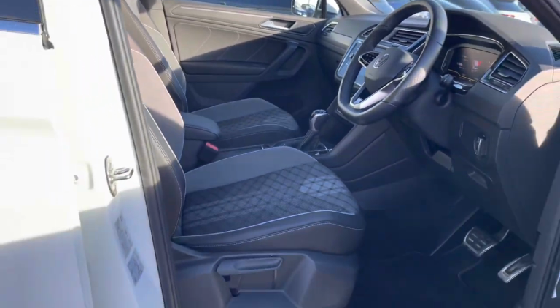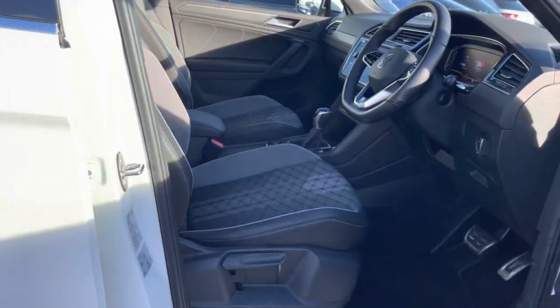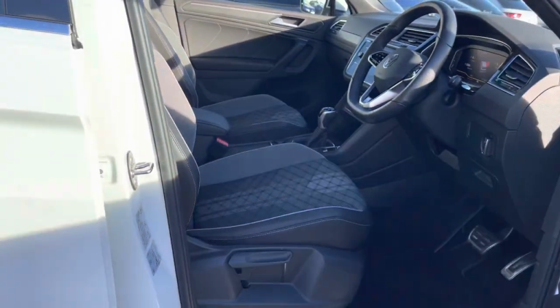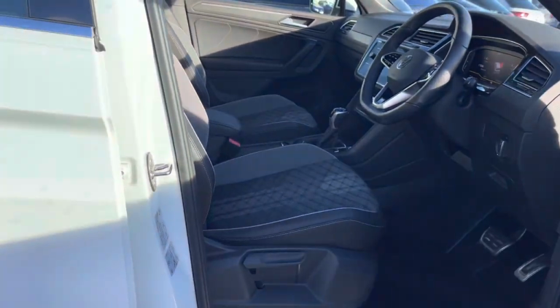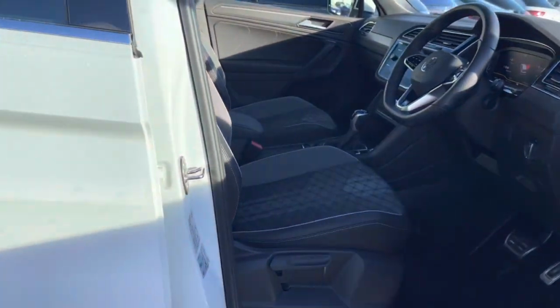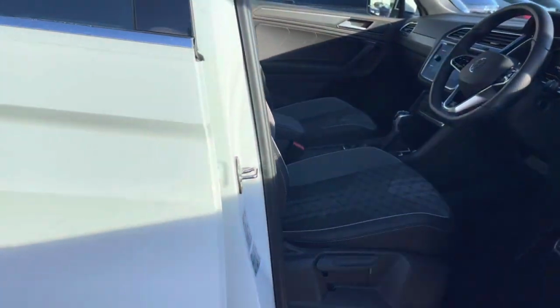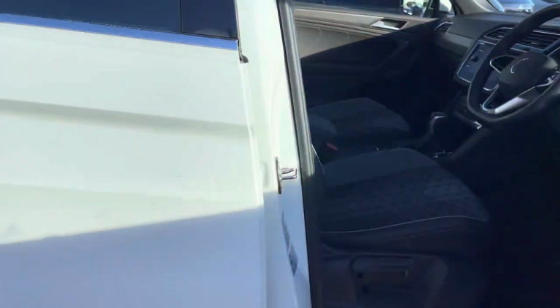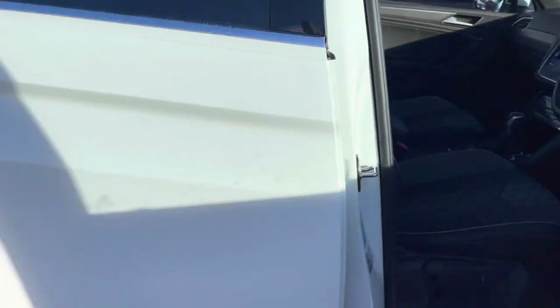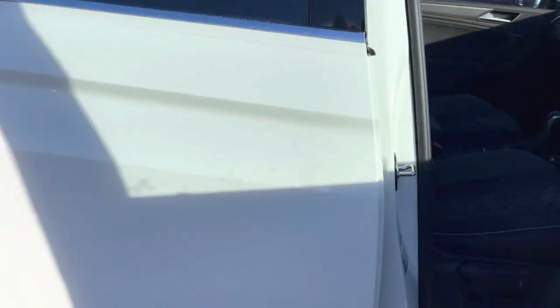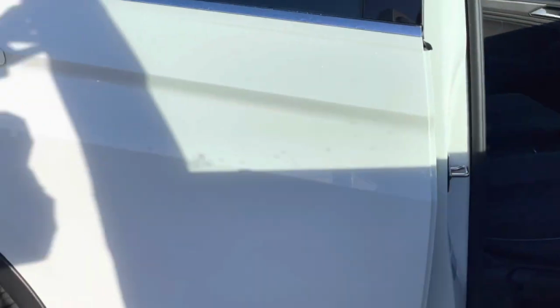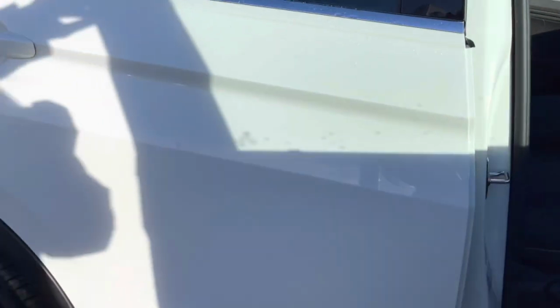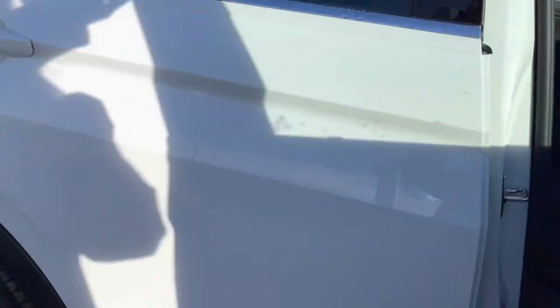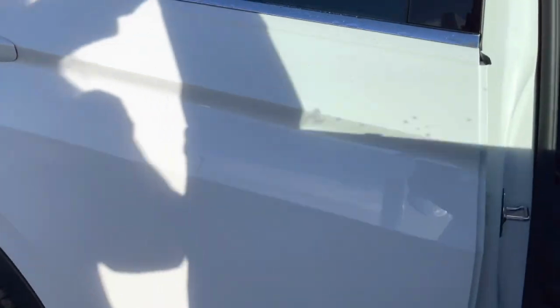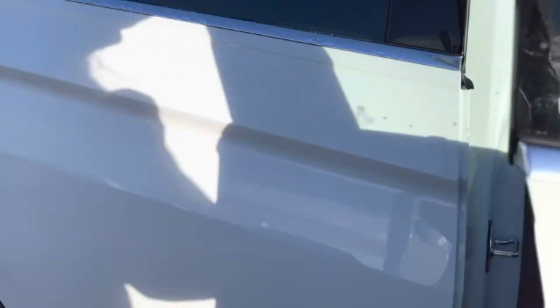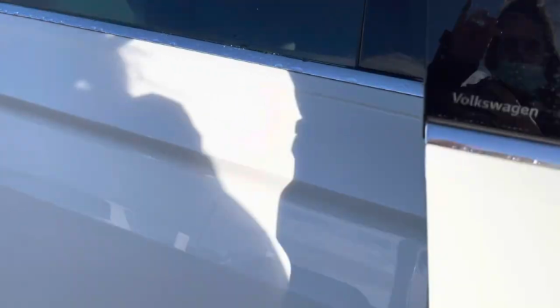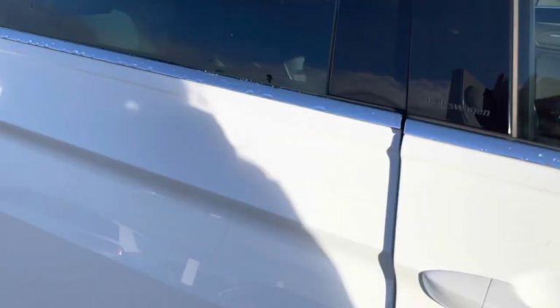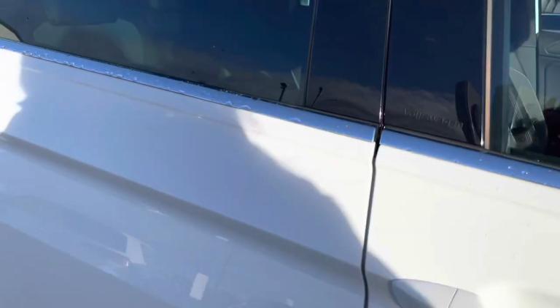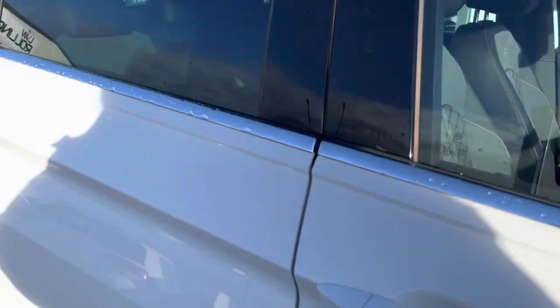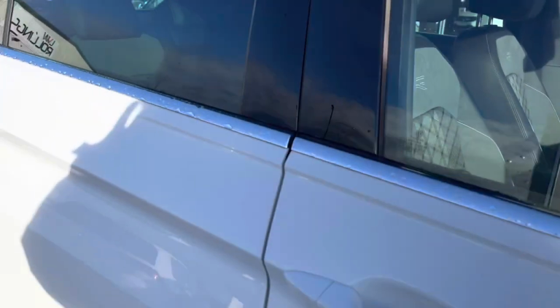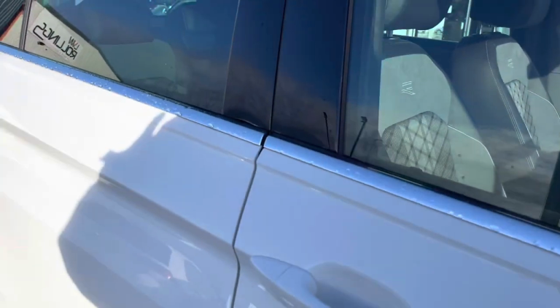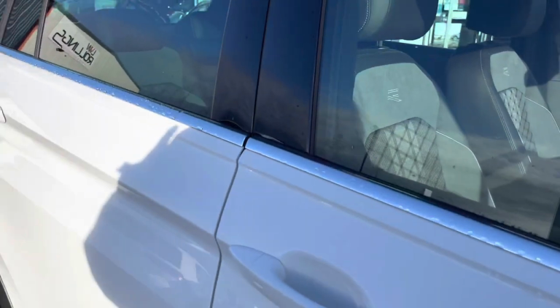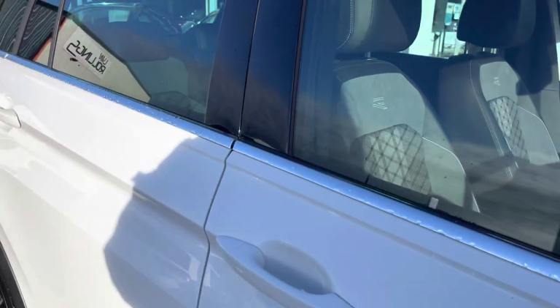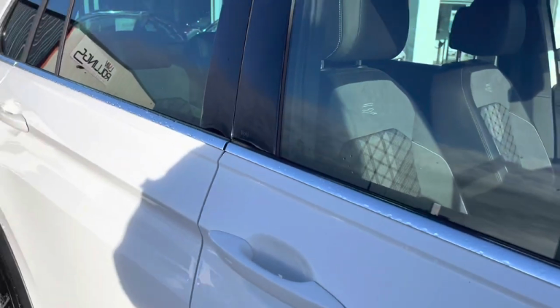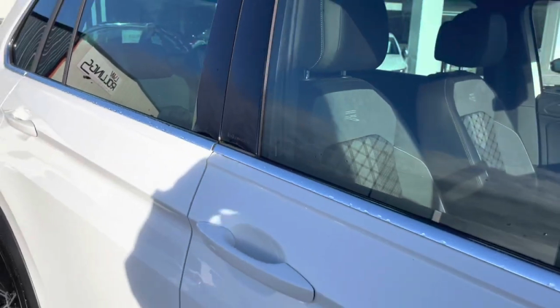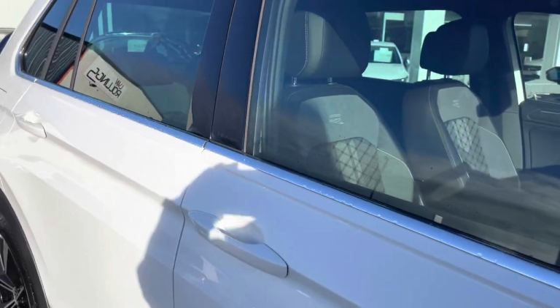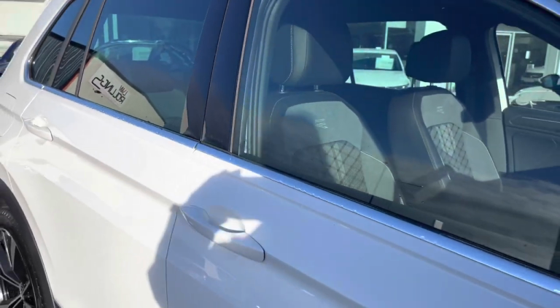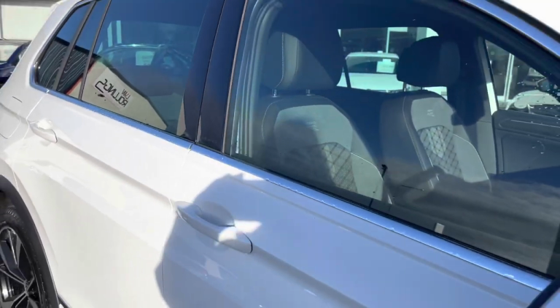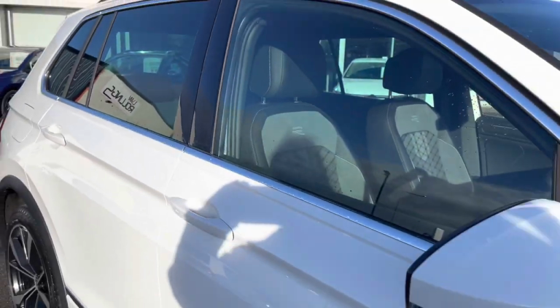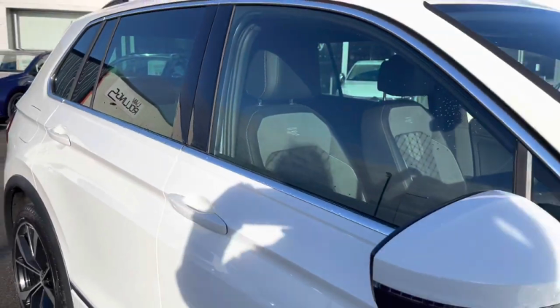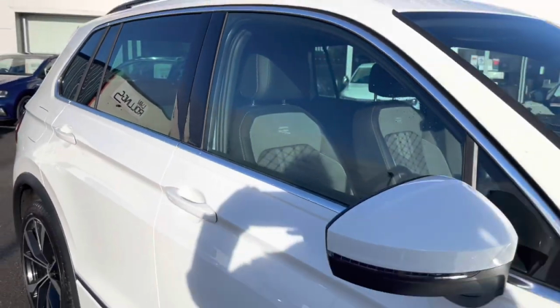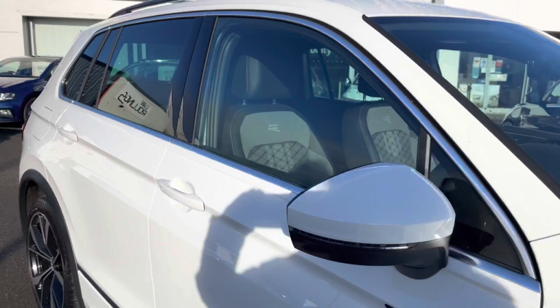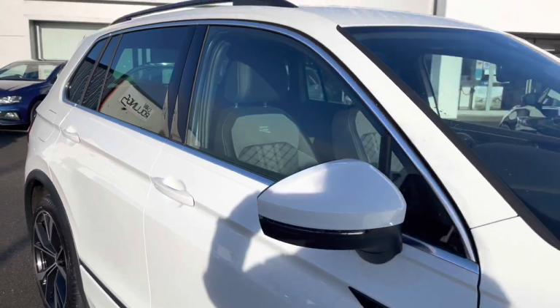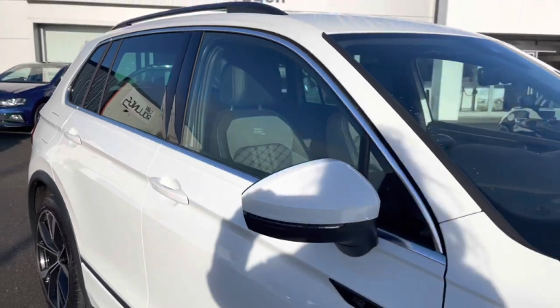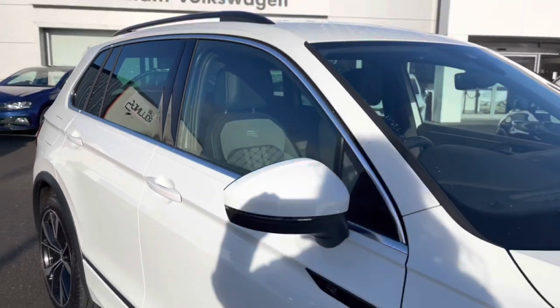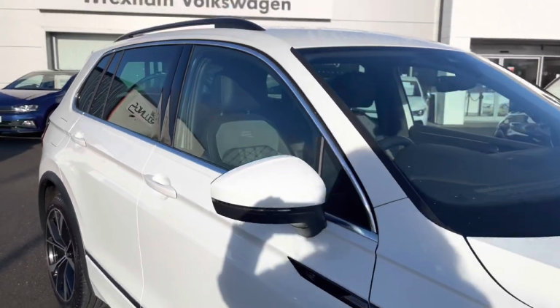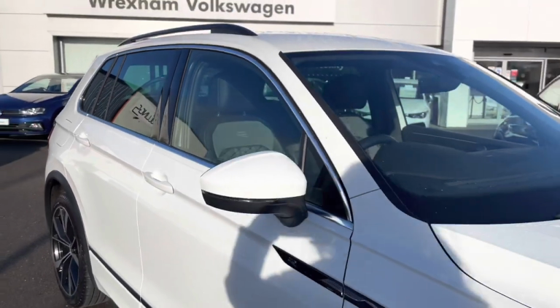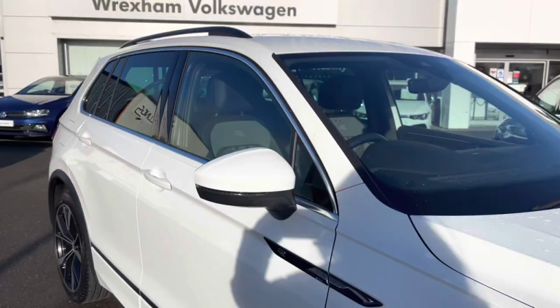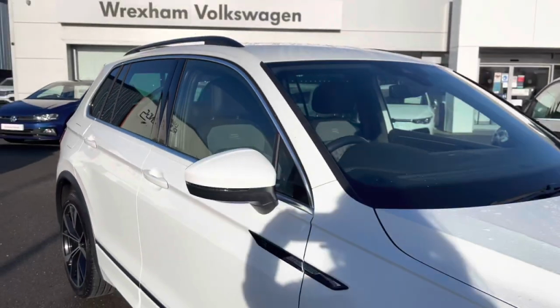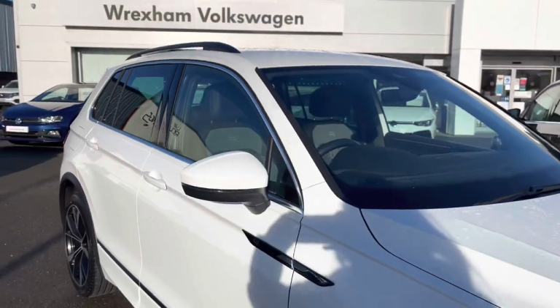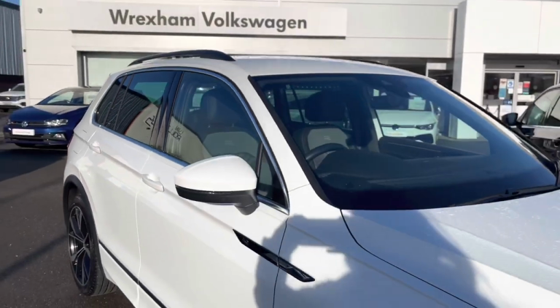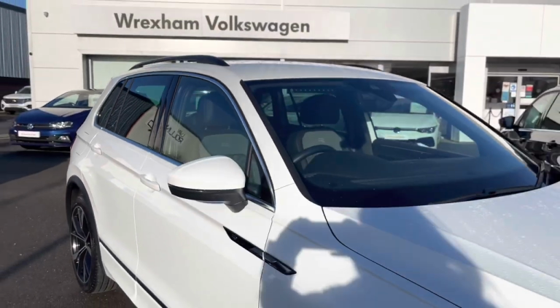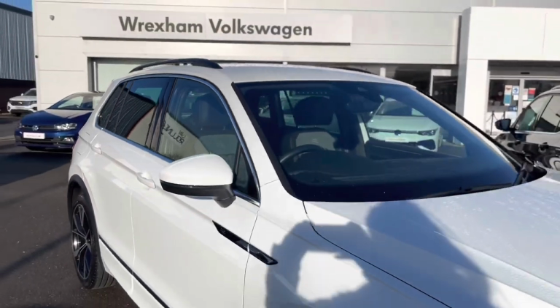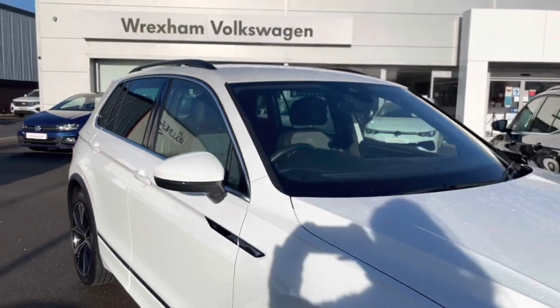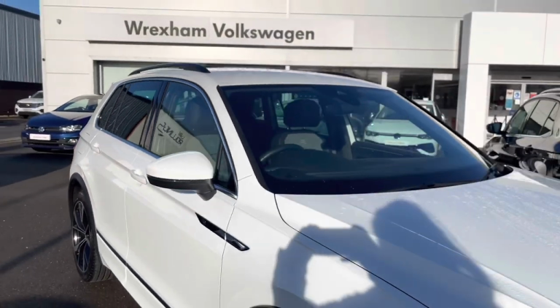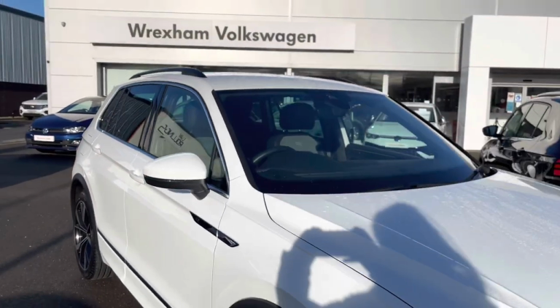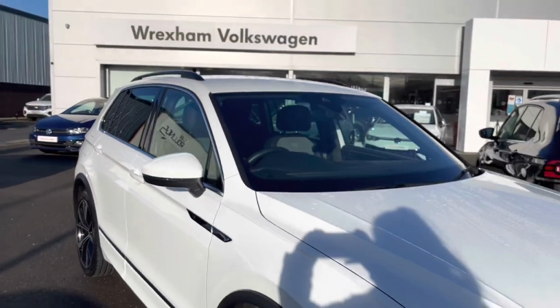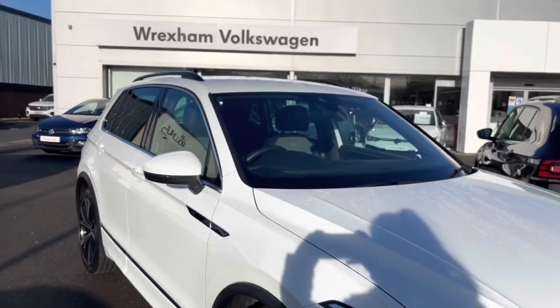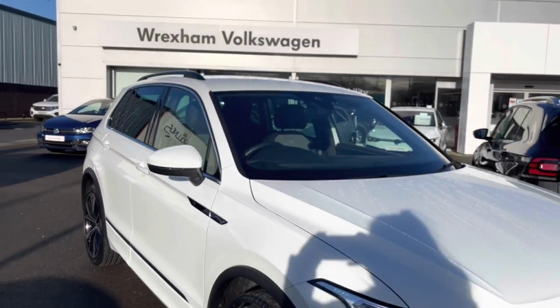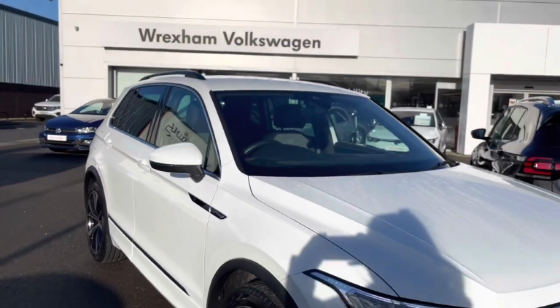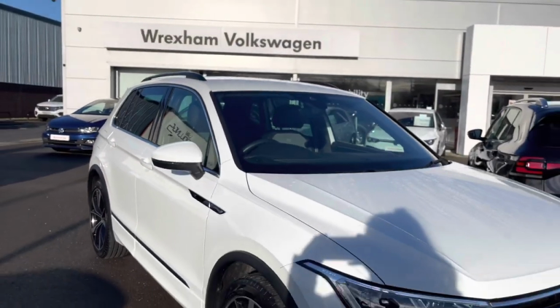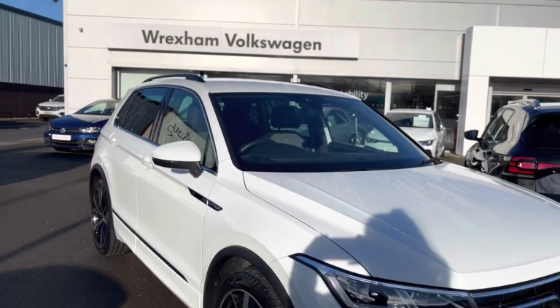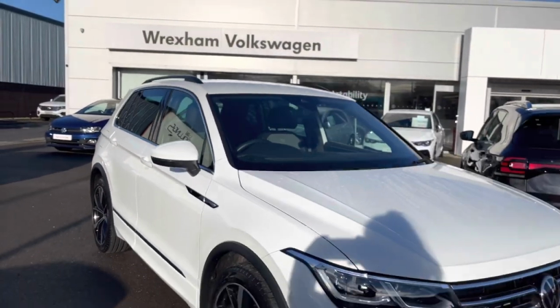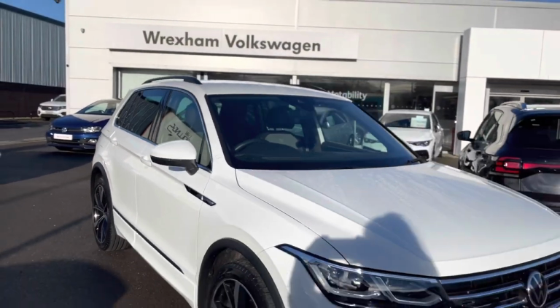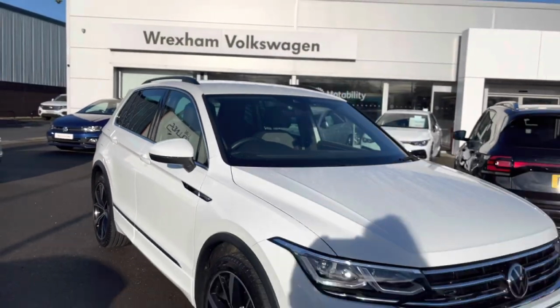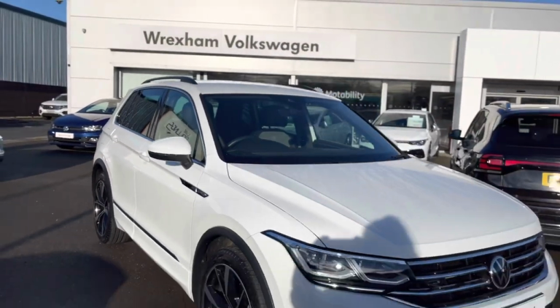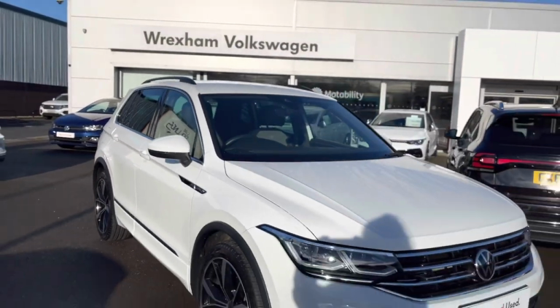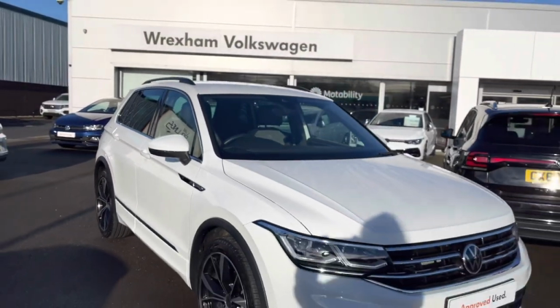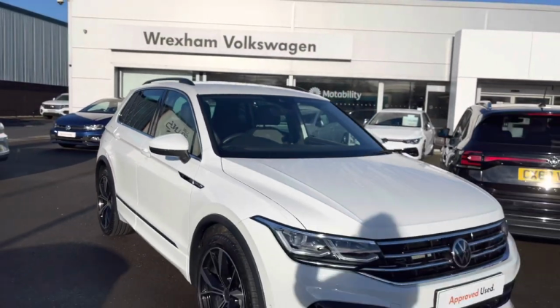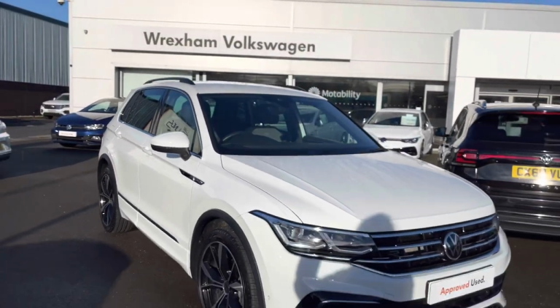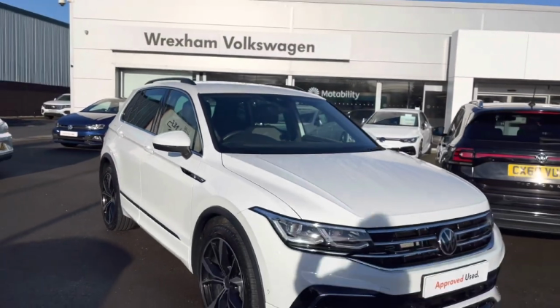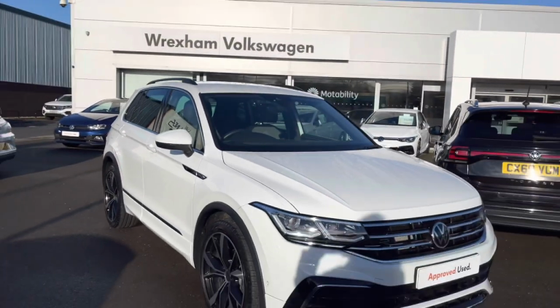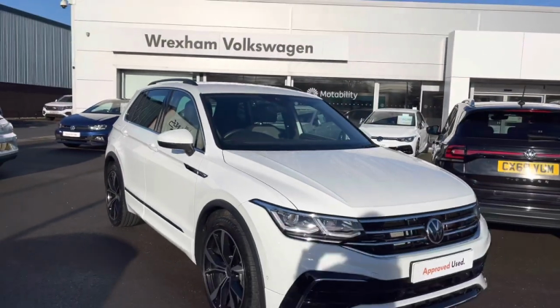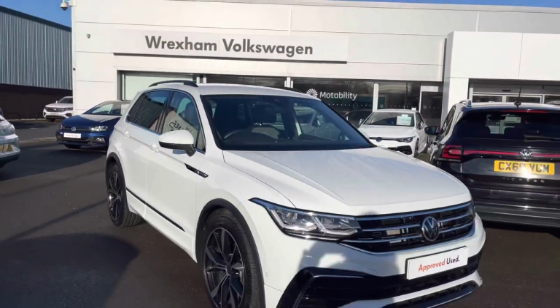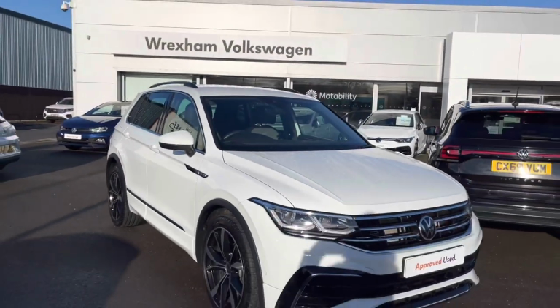The heated sports seats keep you and your front passenger cozy and comfortable during all journeys. That concludes the first part of the video — in the next part I'll jump inside and go into further detail on the interior features and technologies.